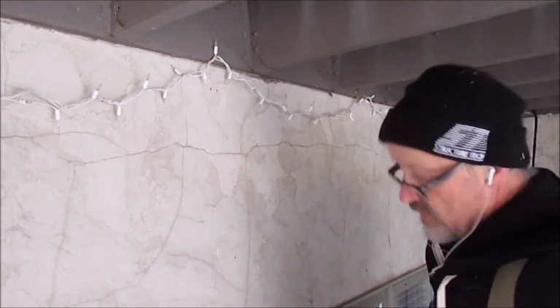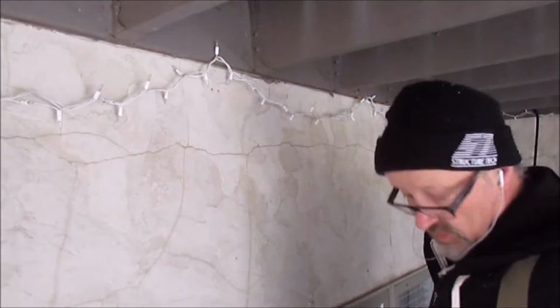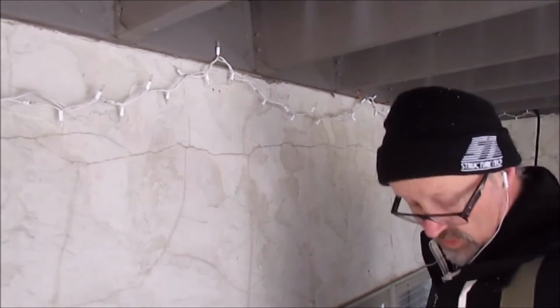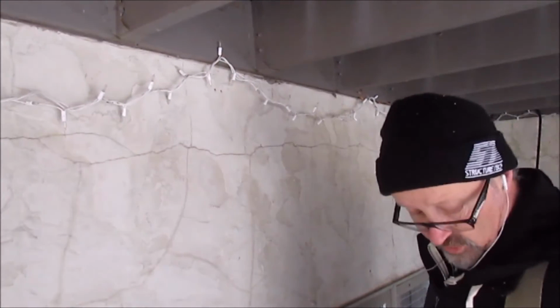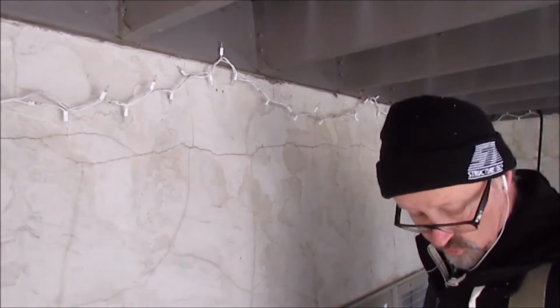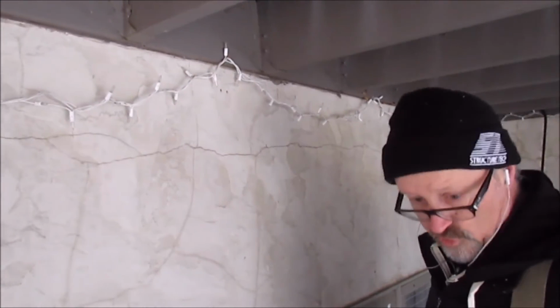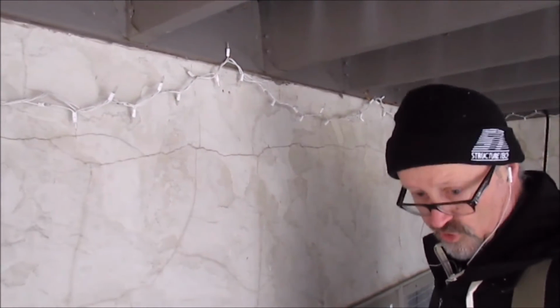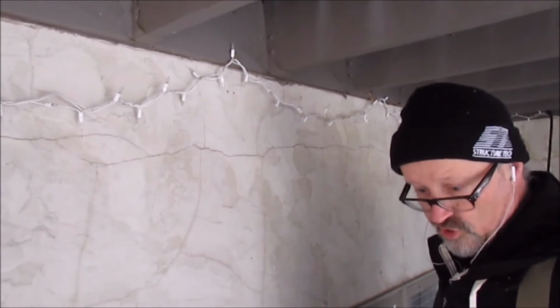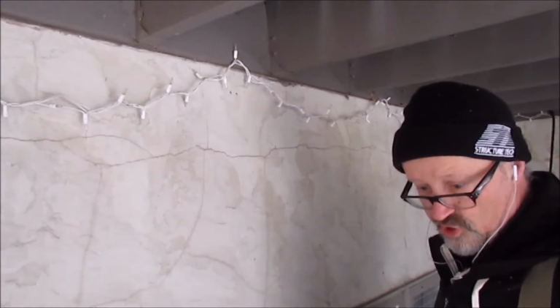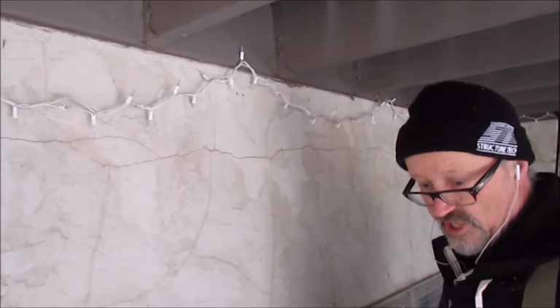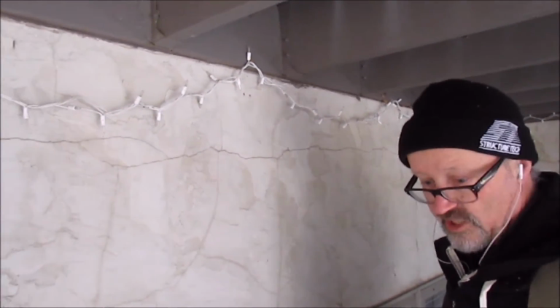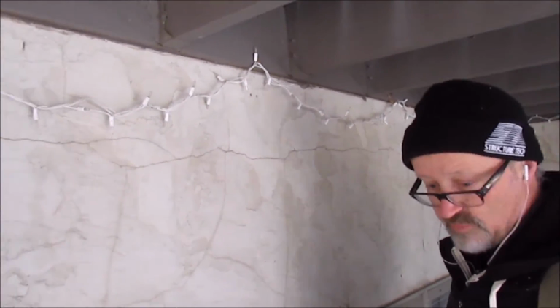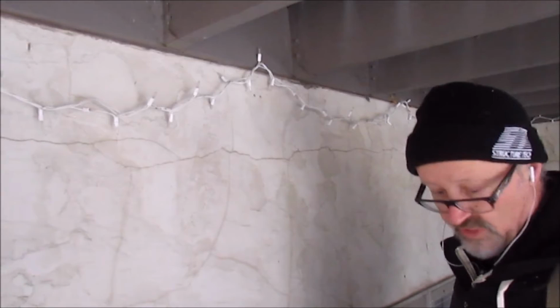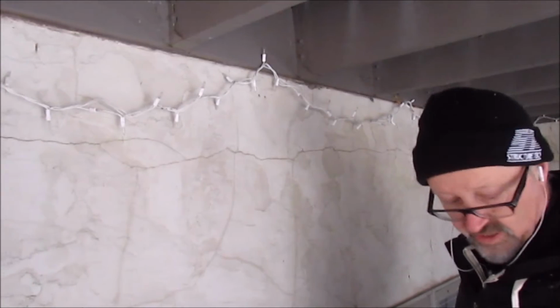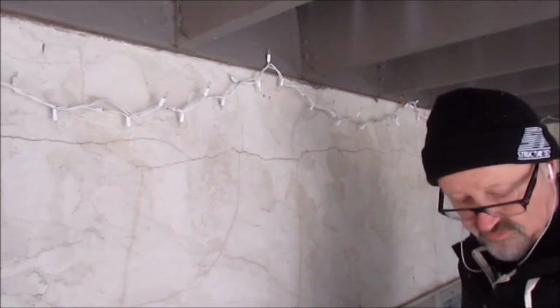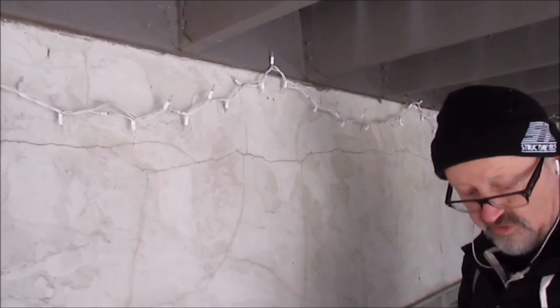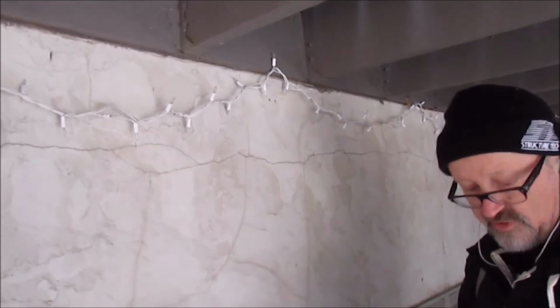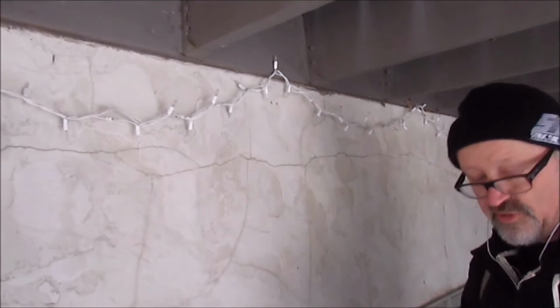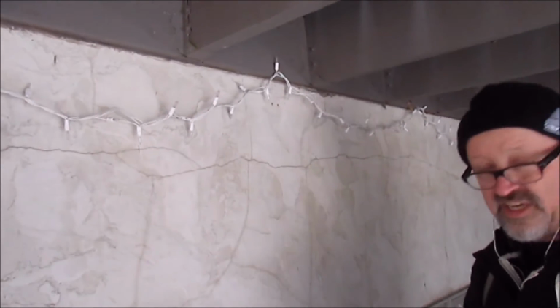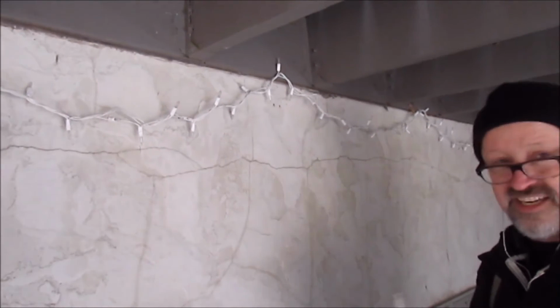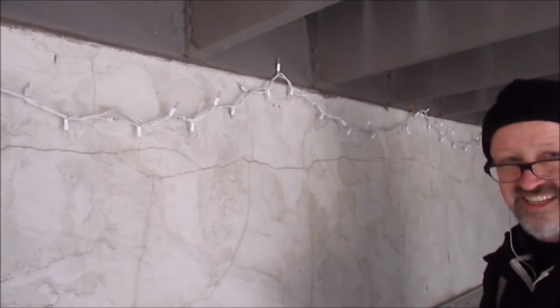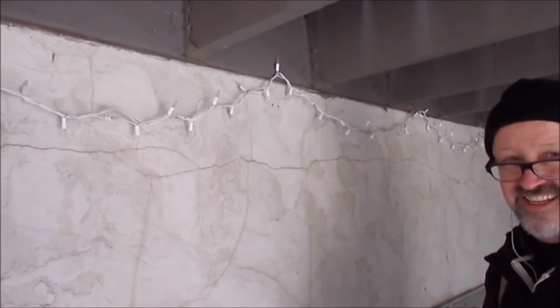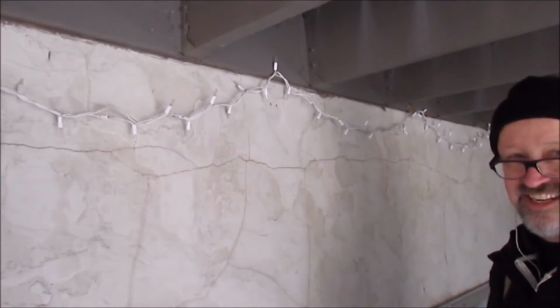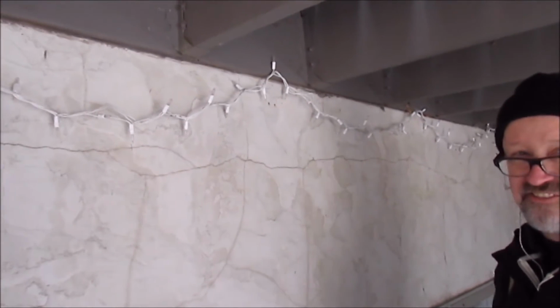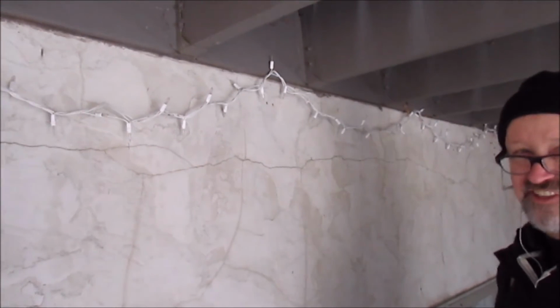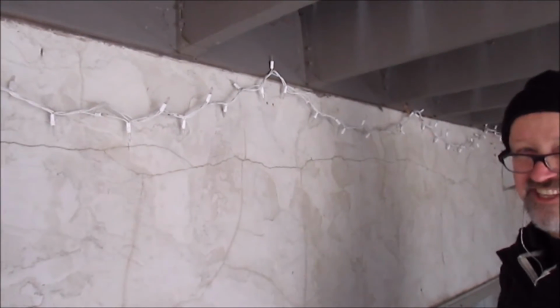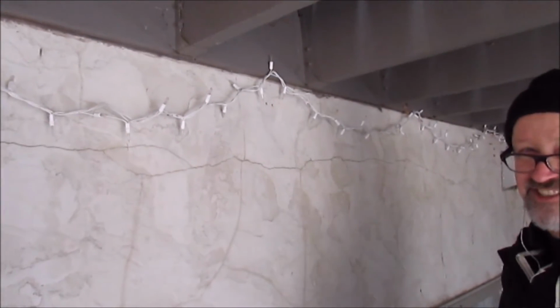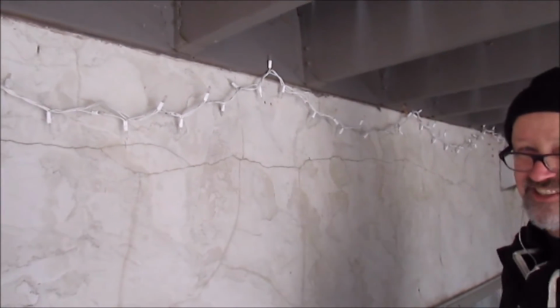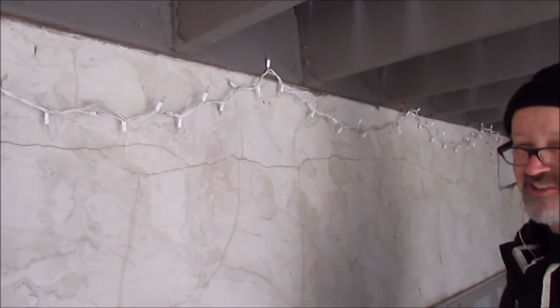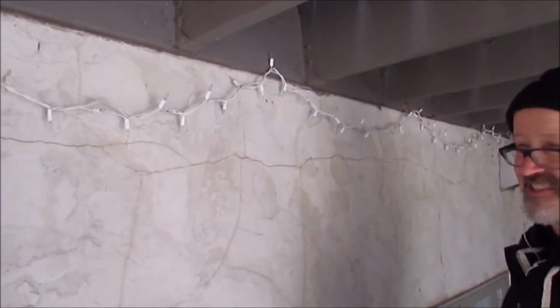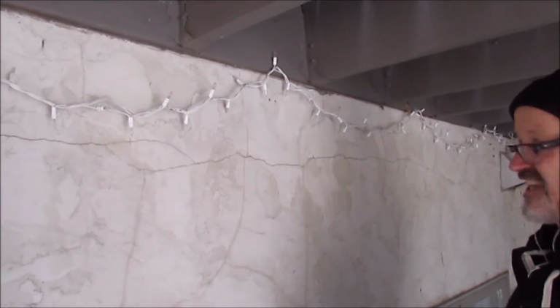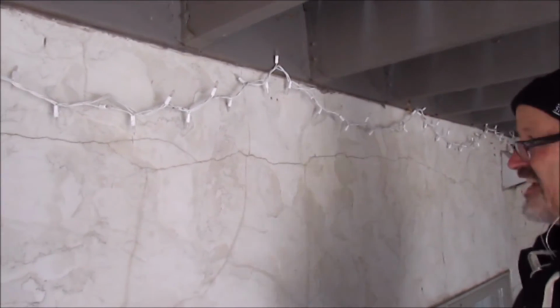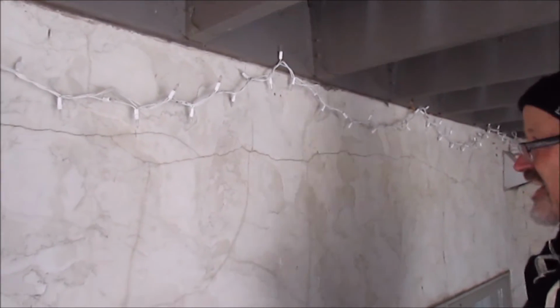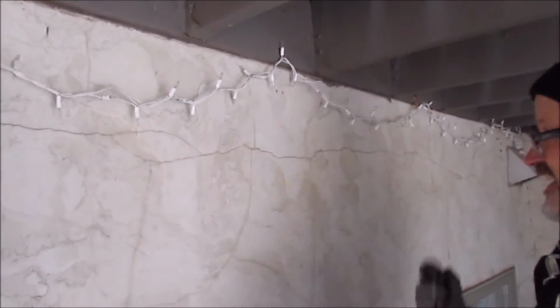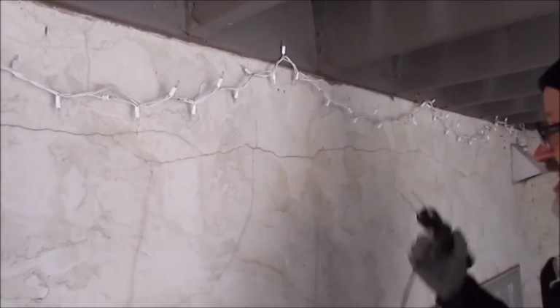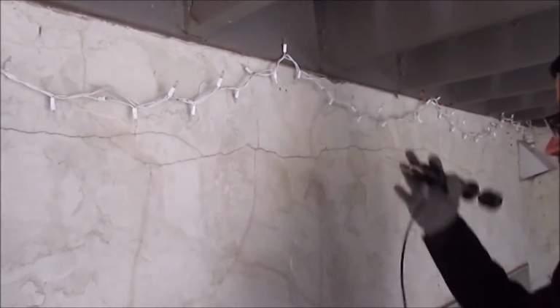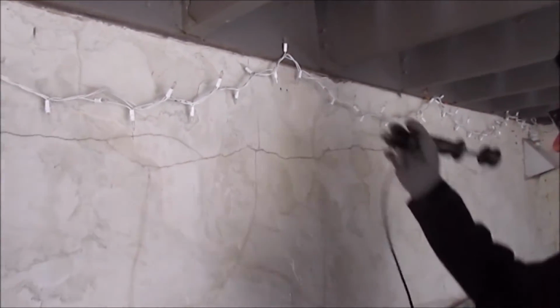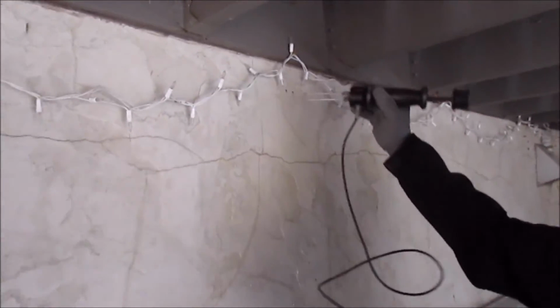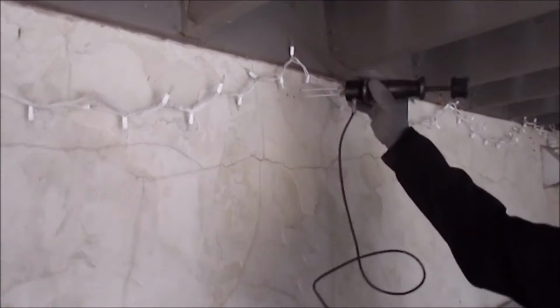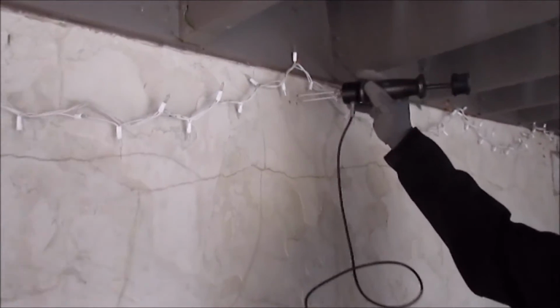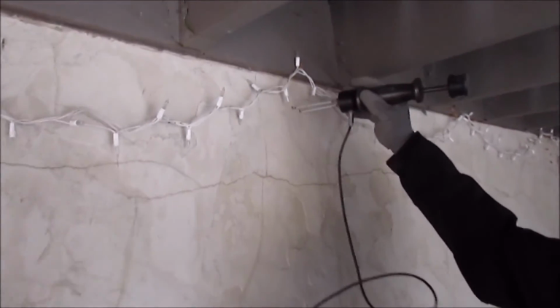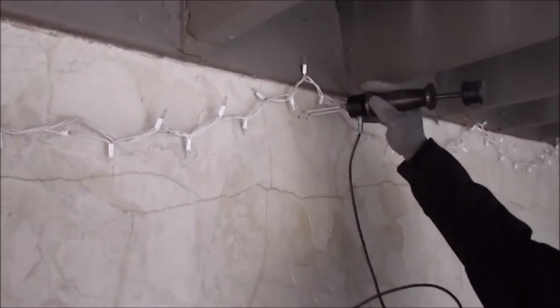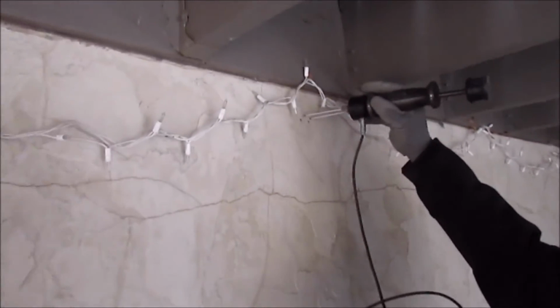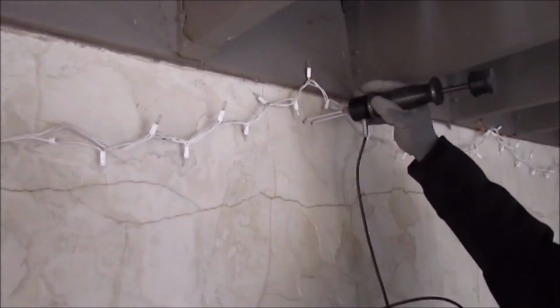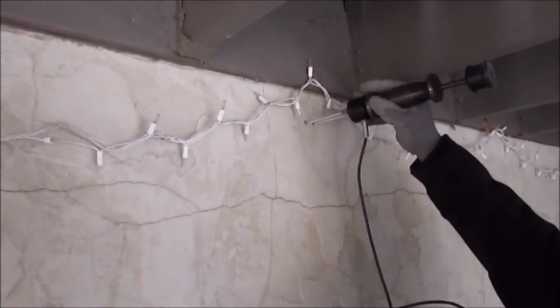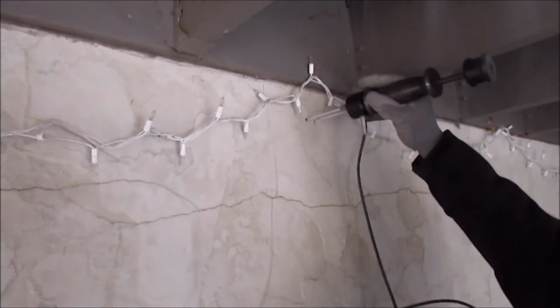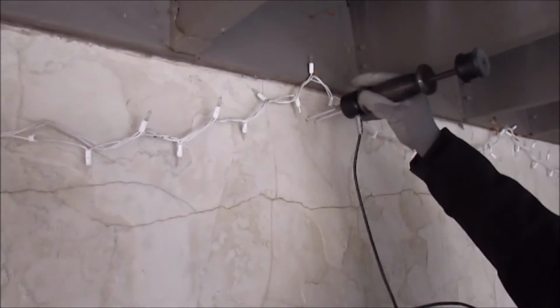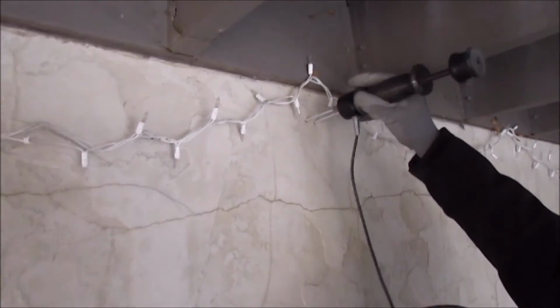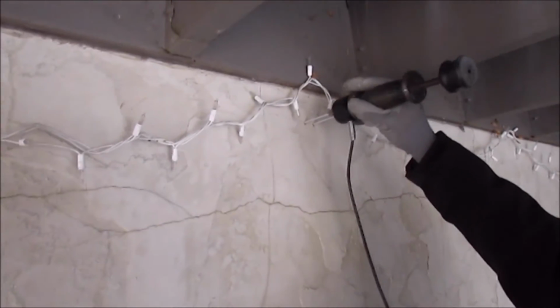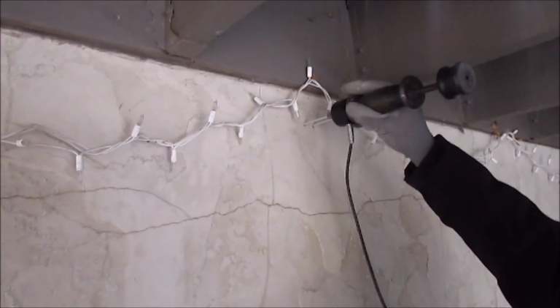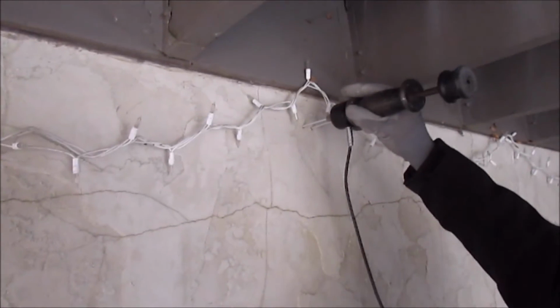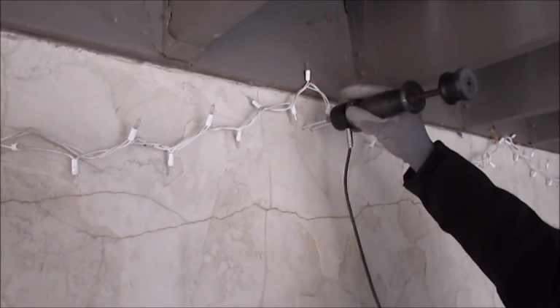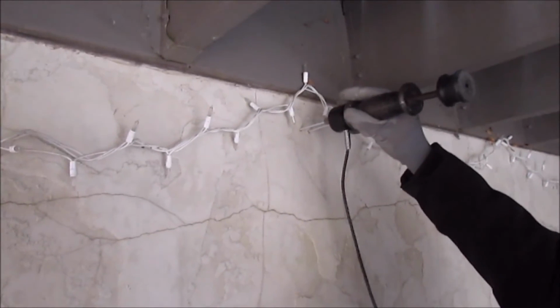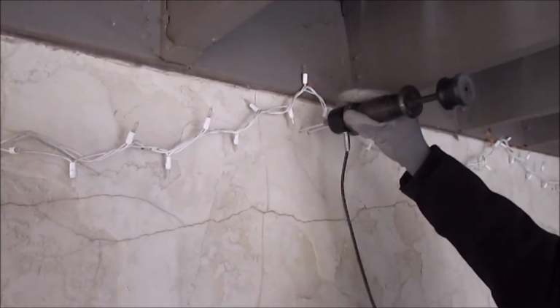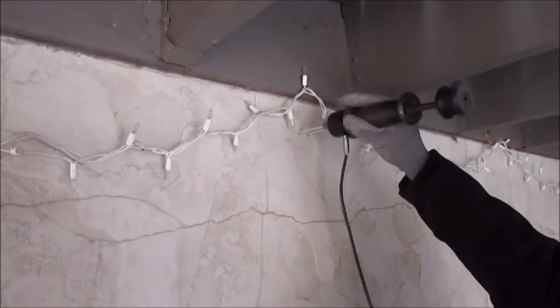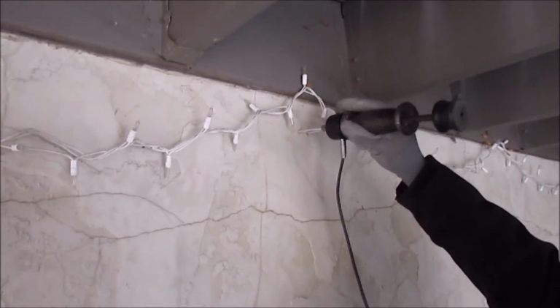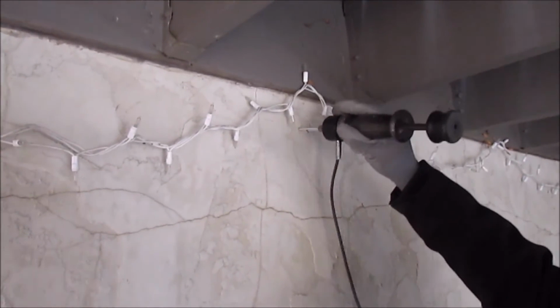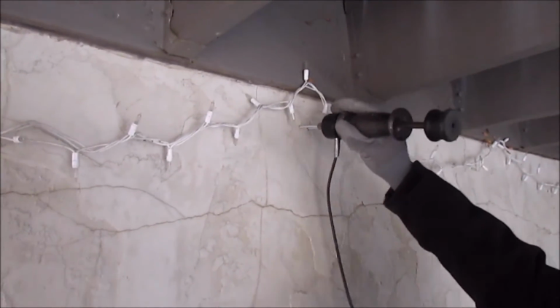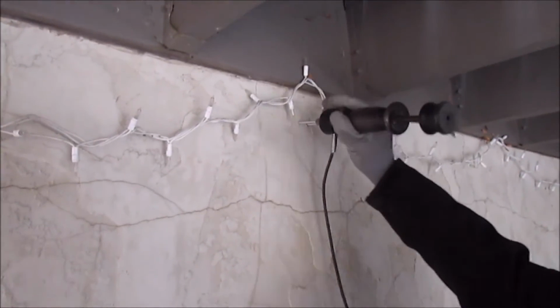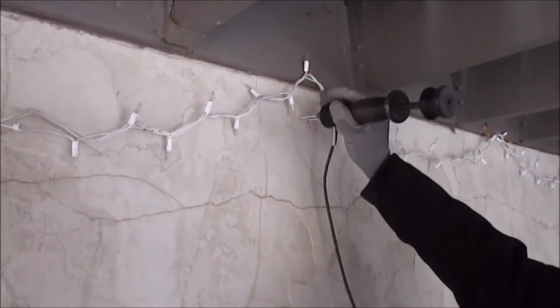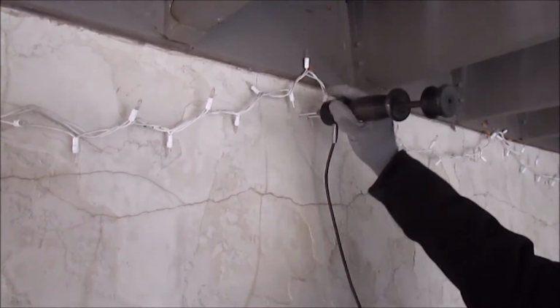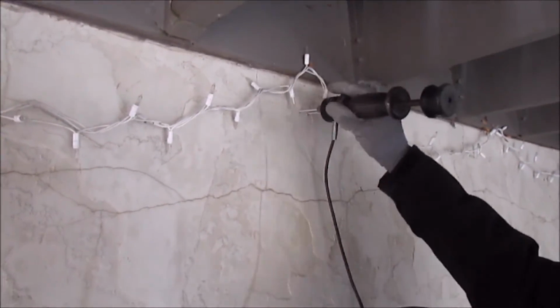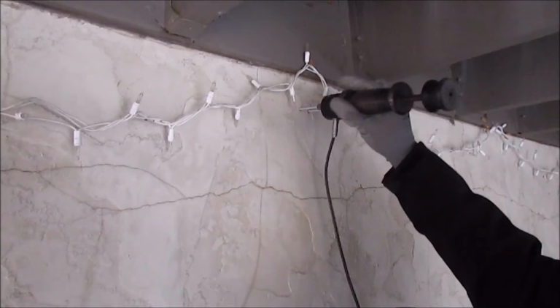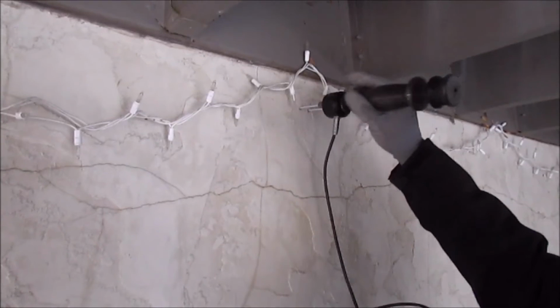I don't use a jig, but after doing enough of these holes, you can get pretty good at lining them up. You've got a pretty good idea, don't you?